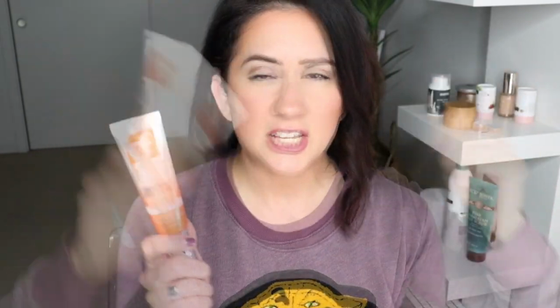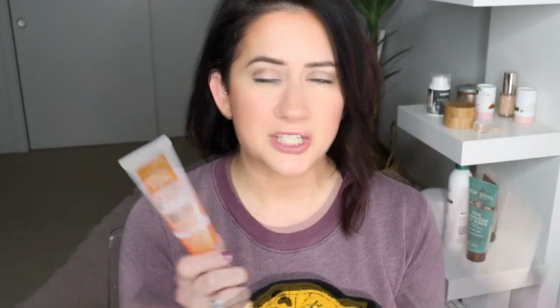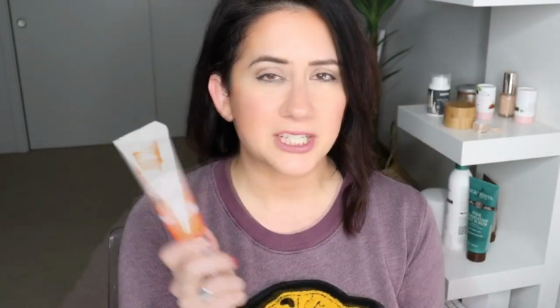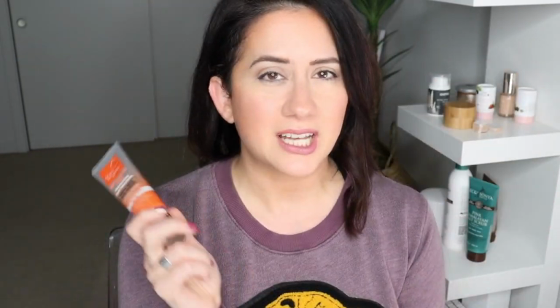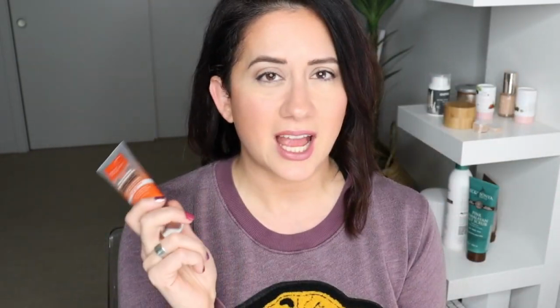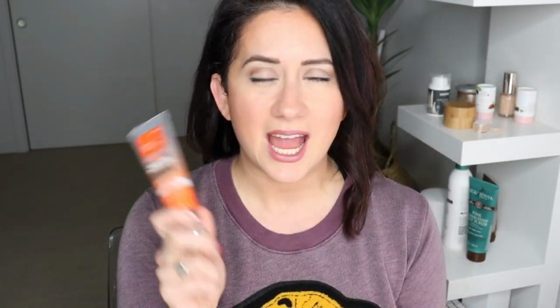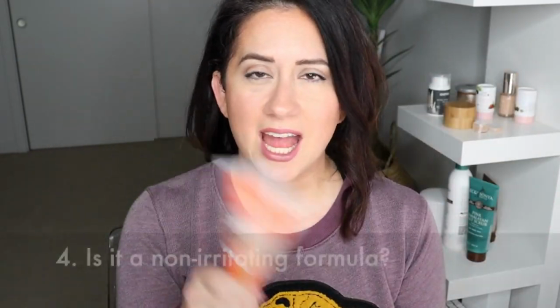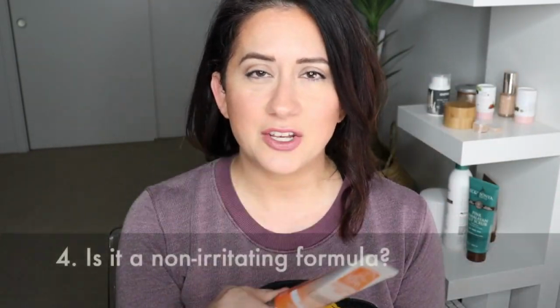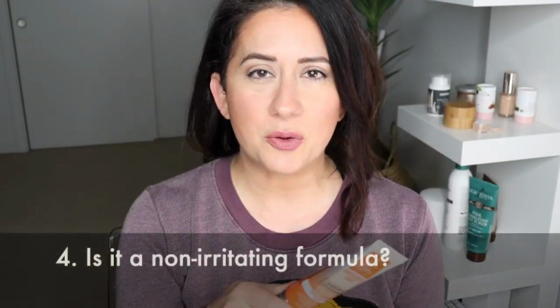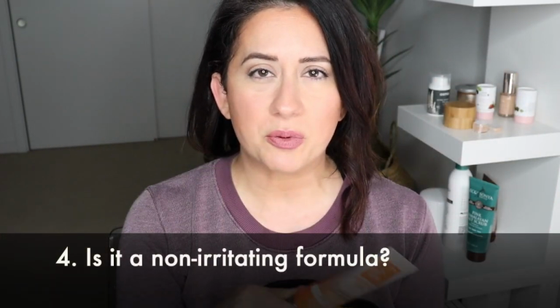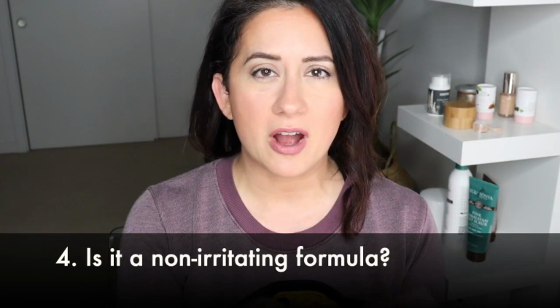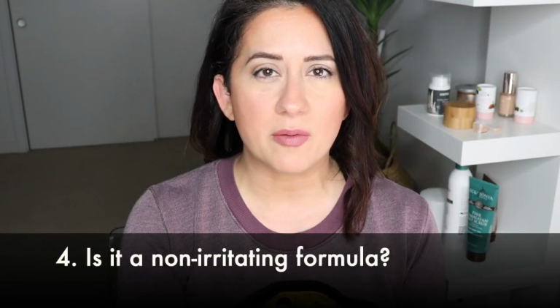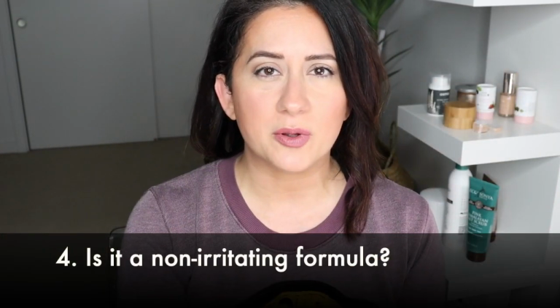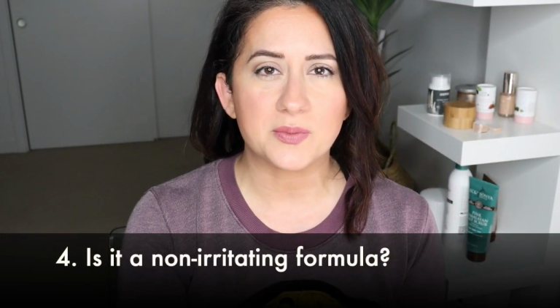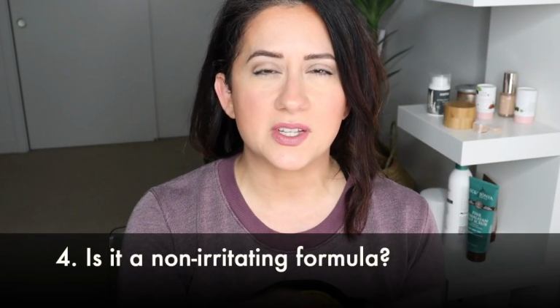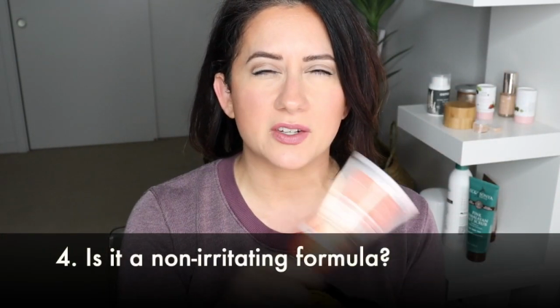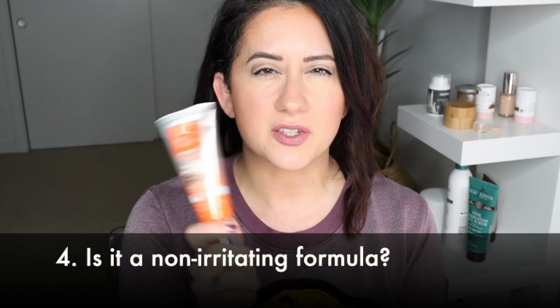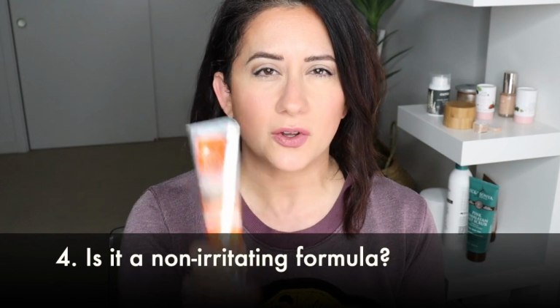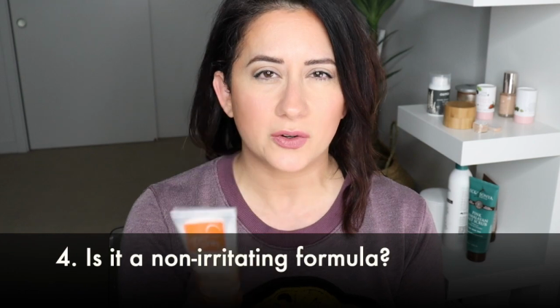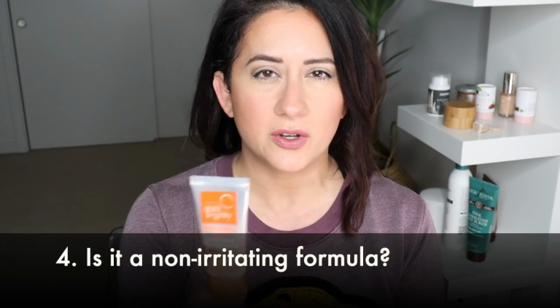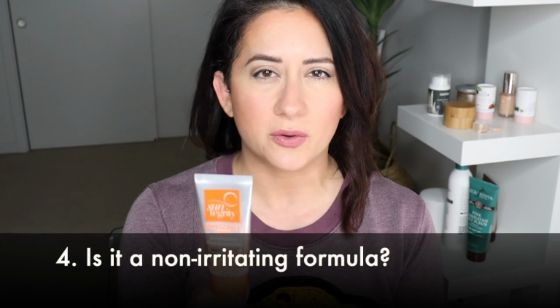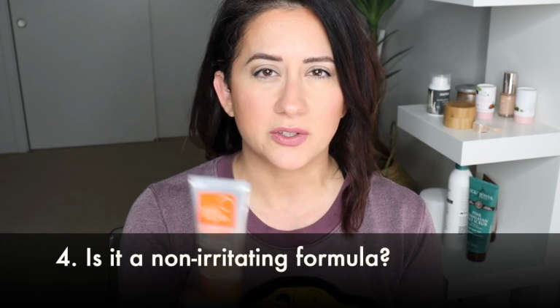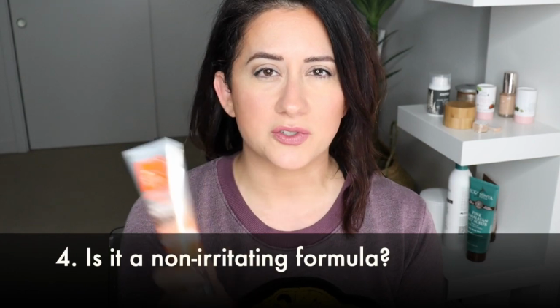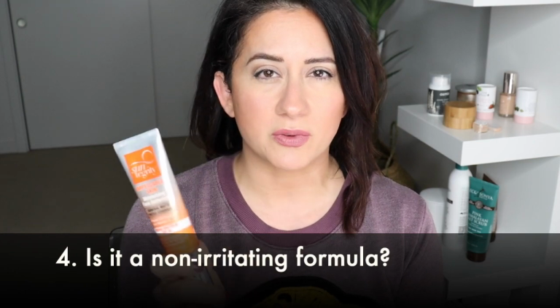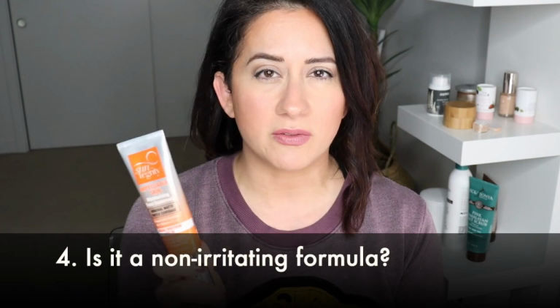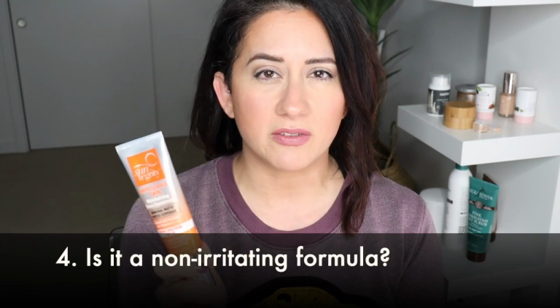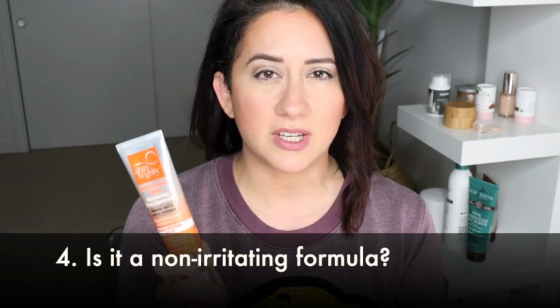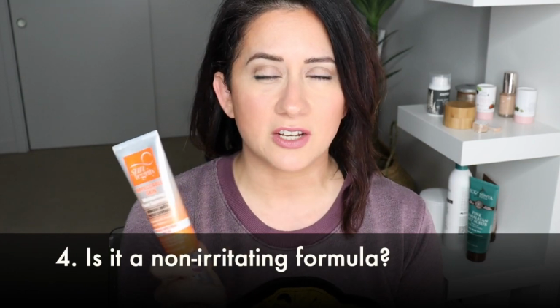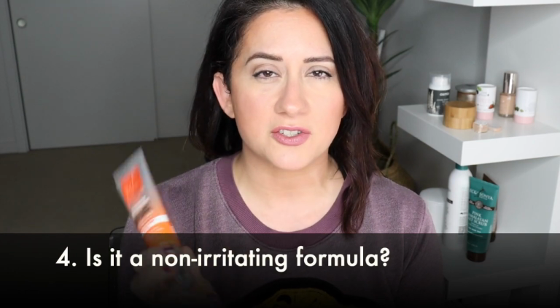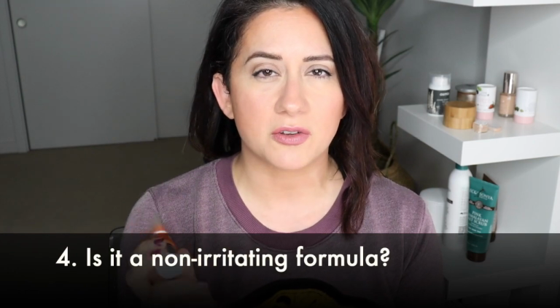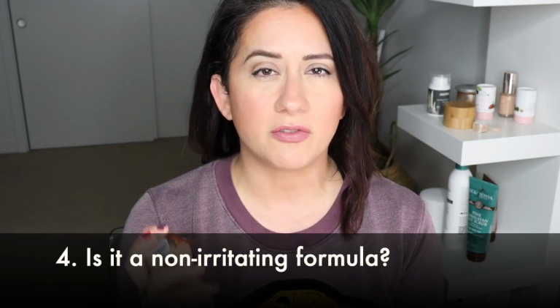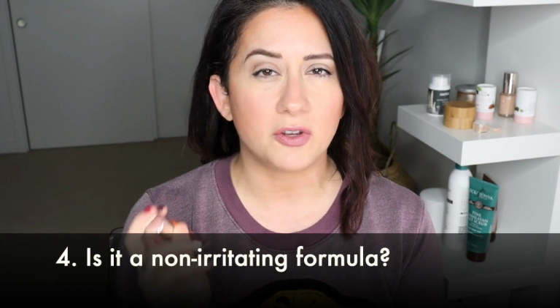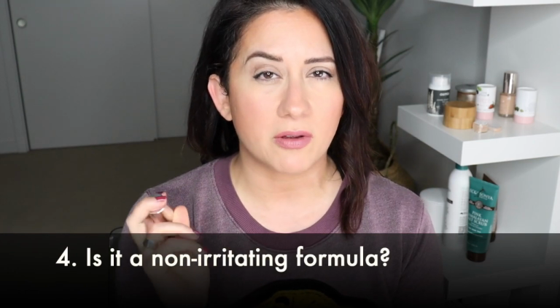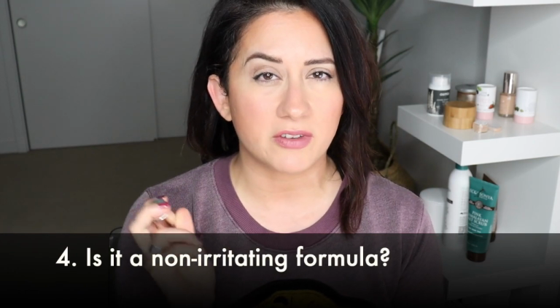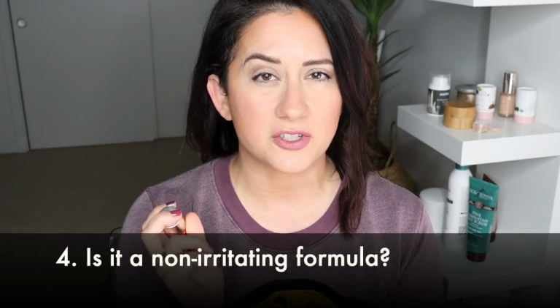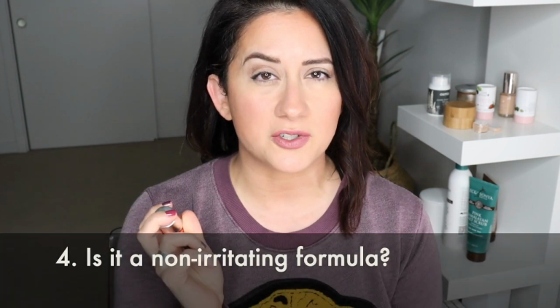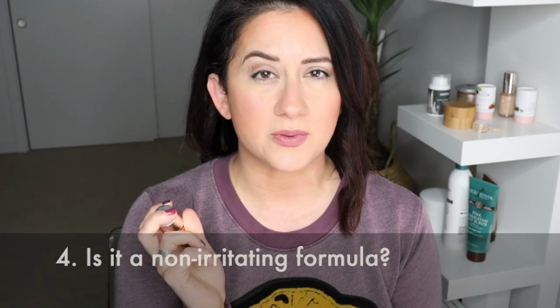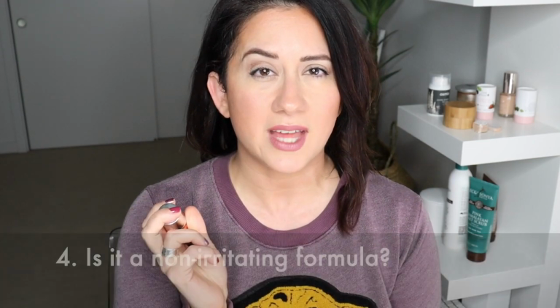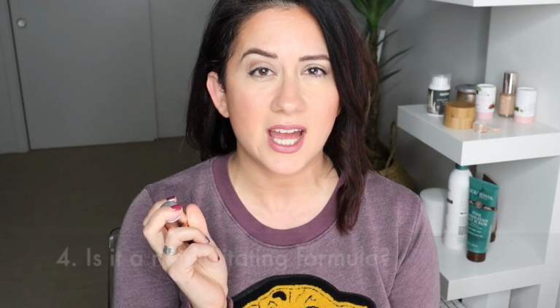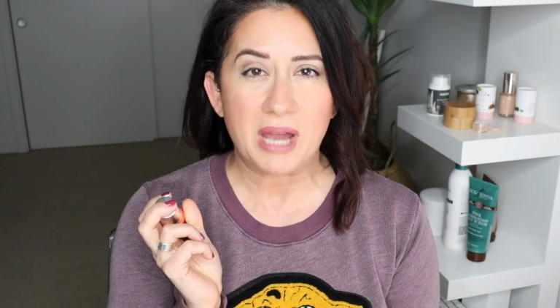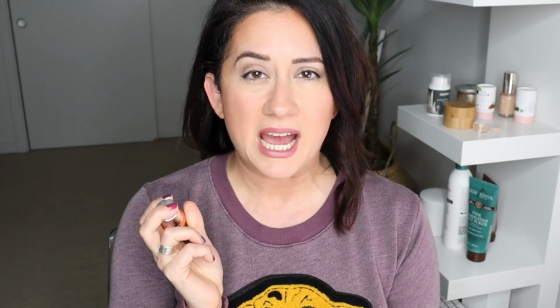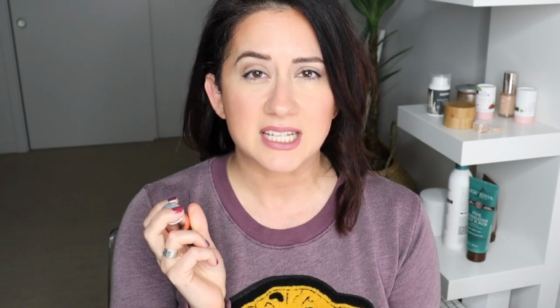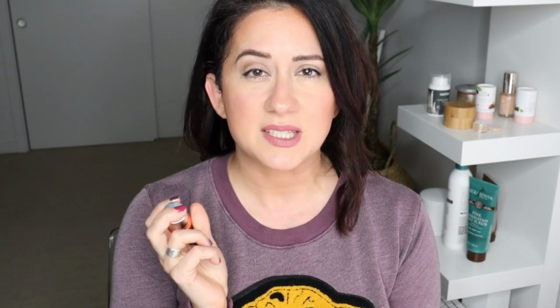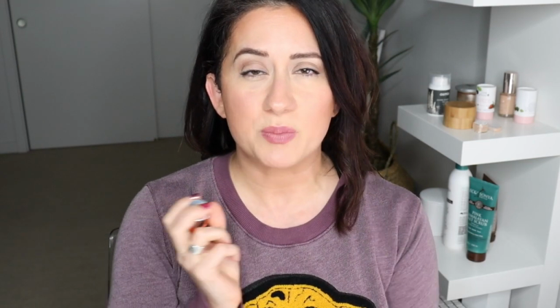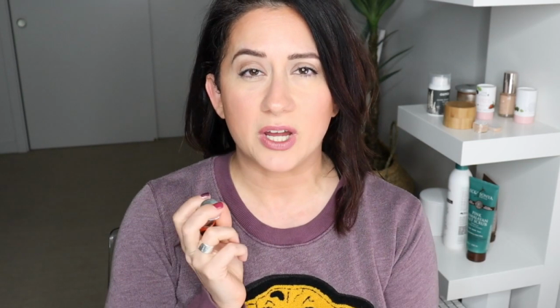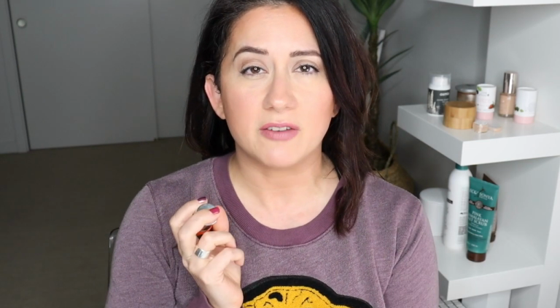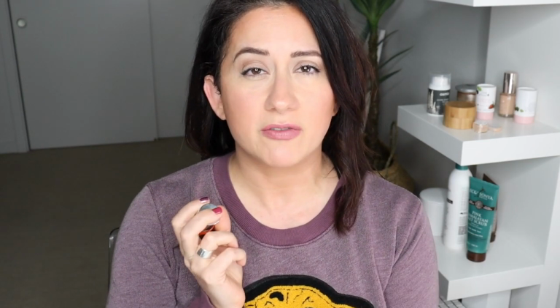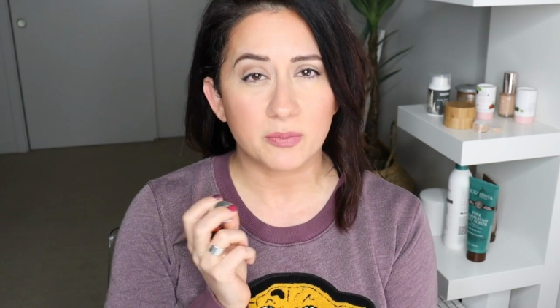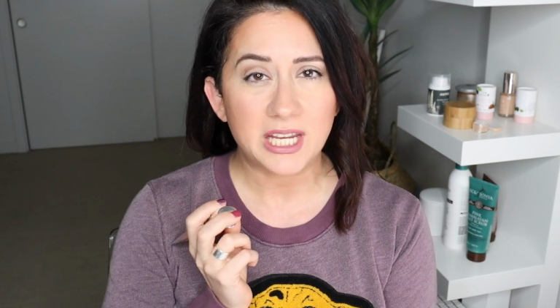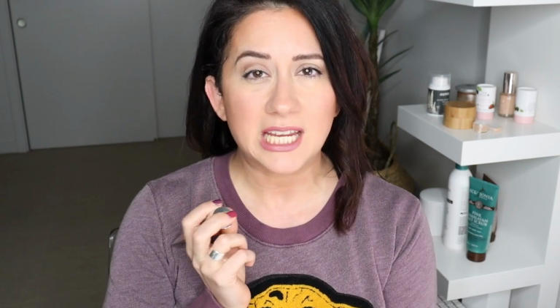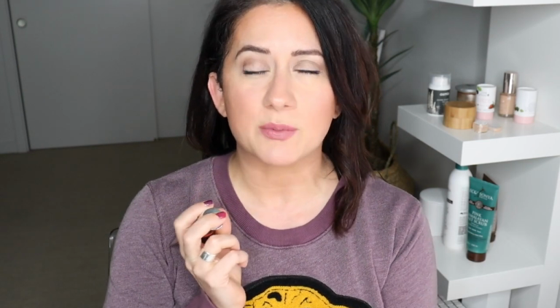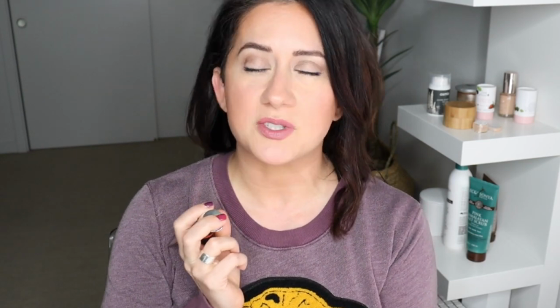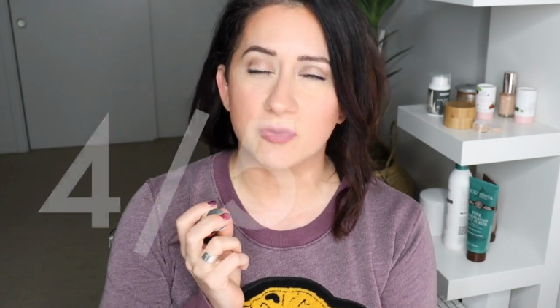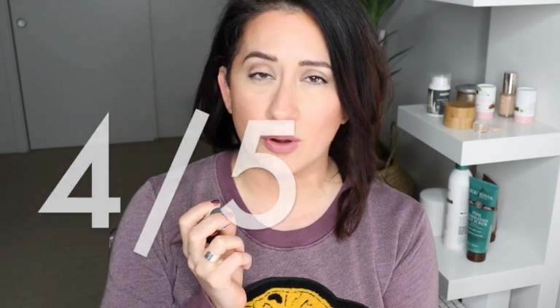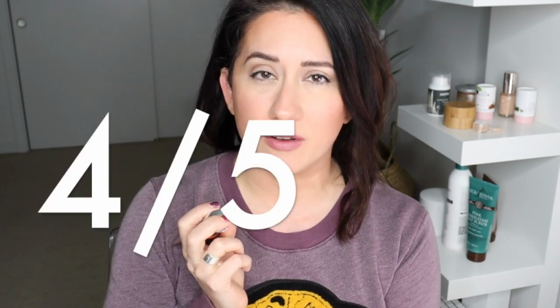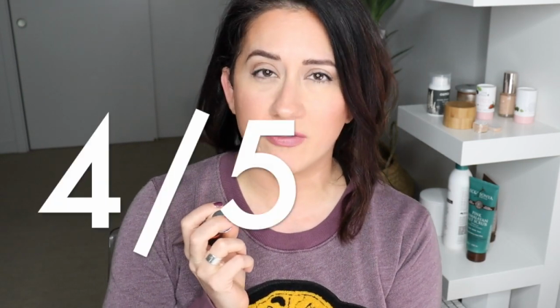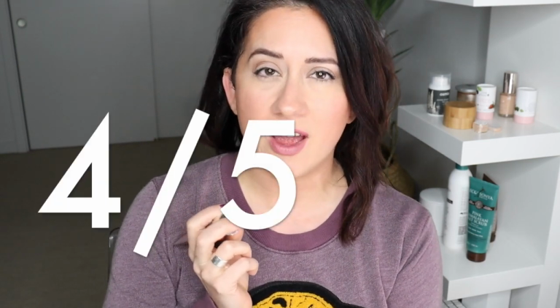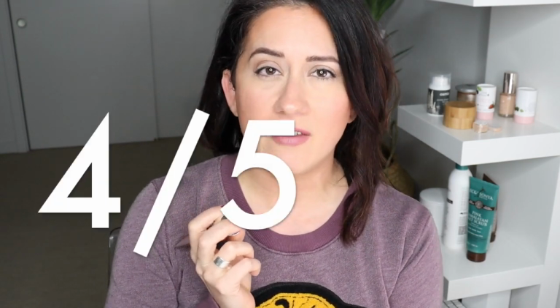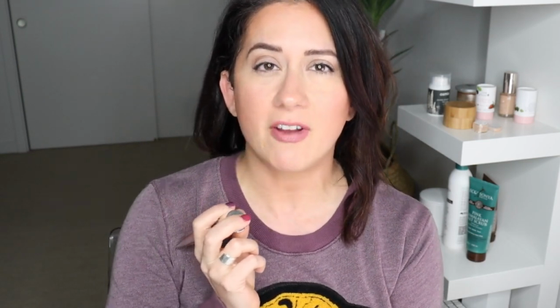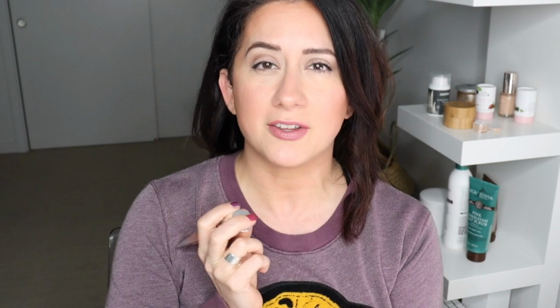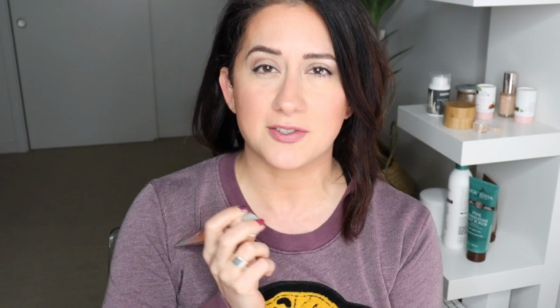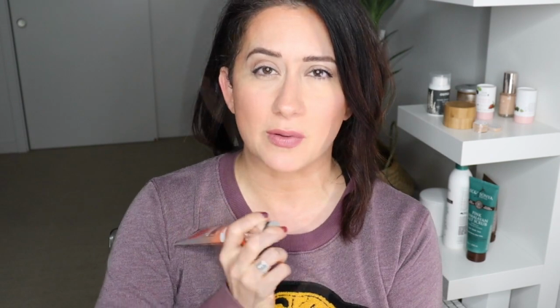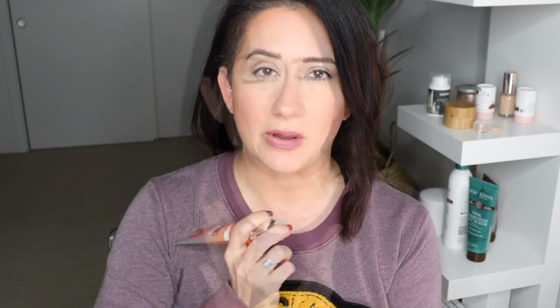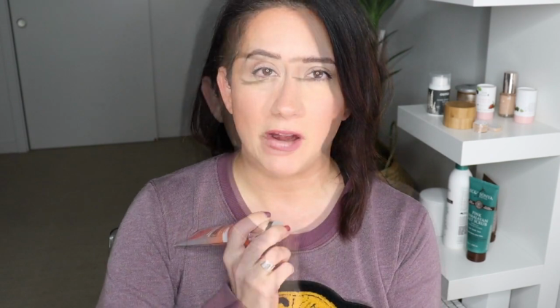Irritation: had no problems. There is a coconut oil derivative in here, so if you have issues with that, pass. But for me, it was a four out of five on the scorecard.